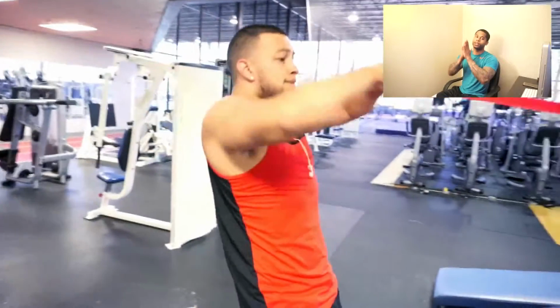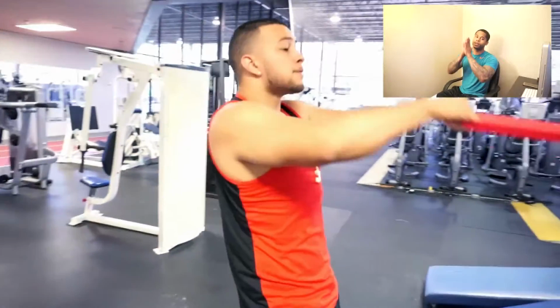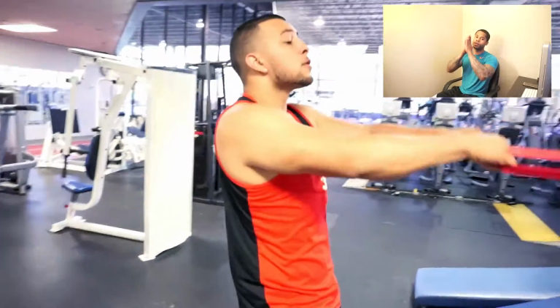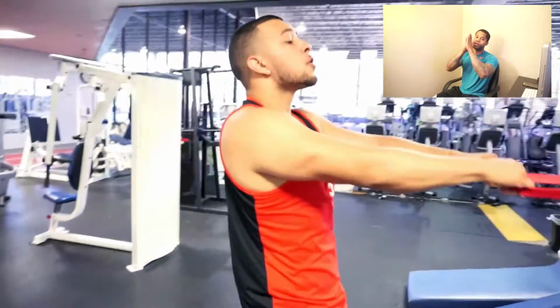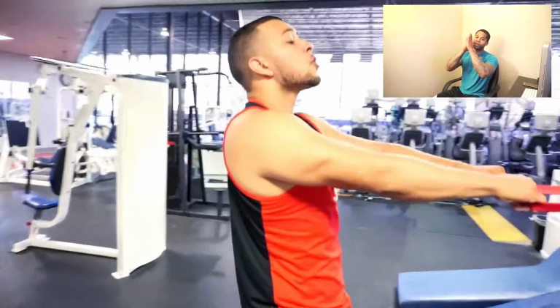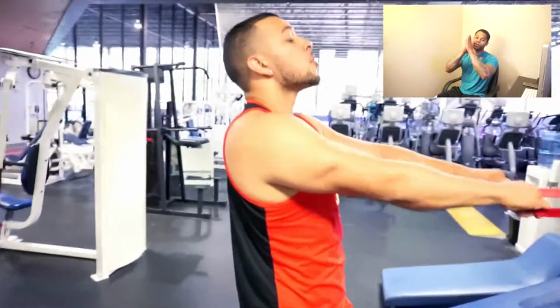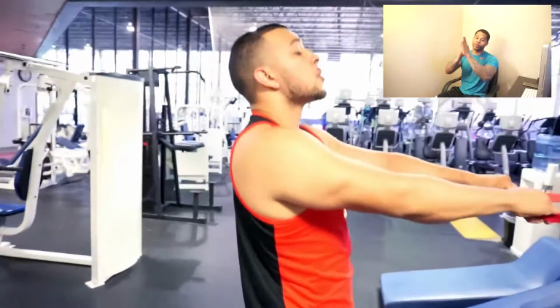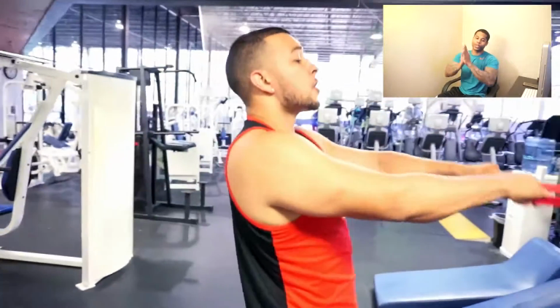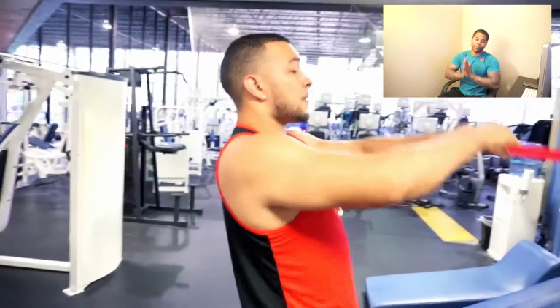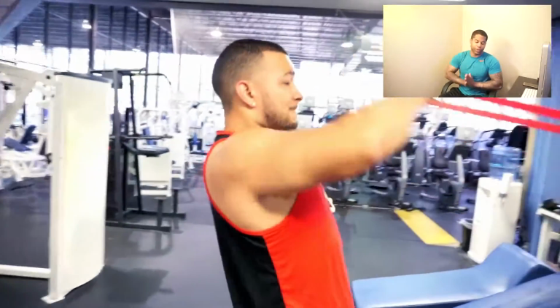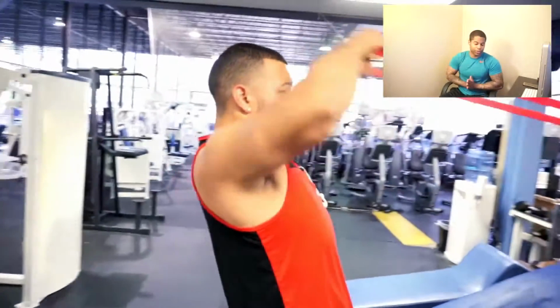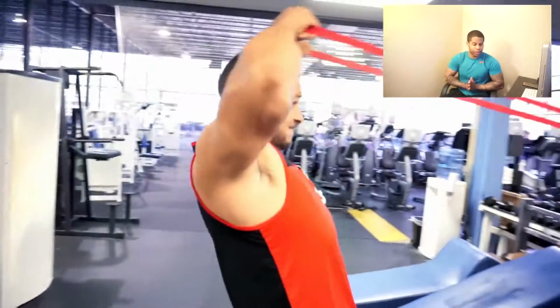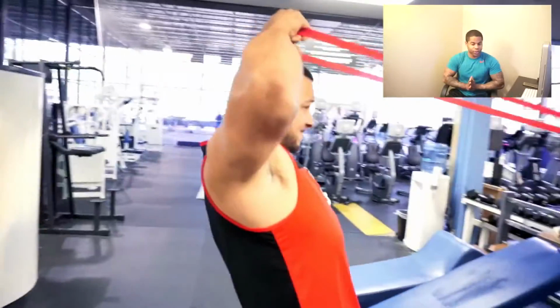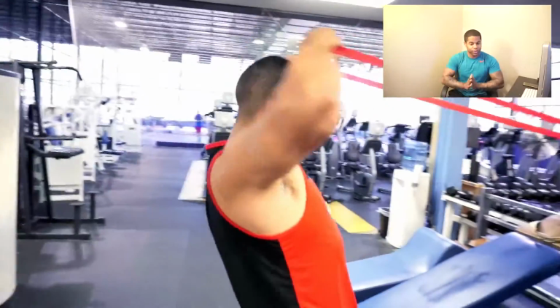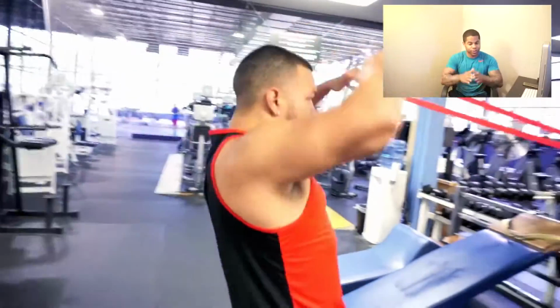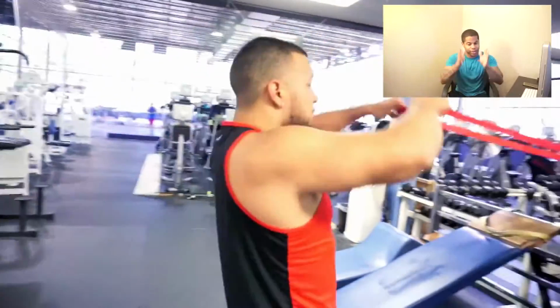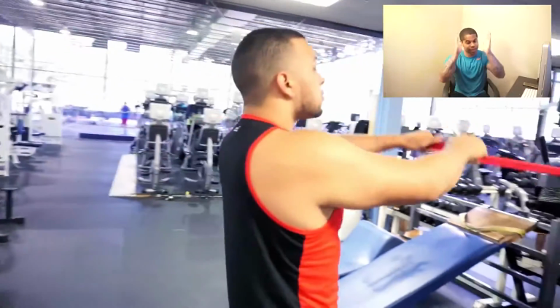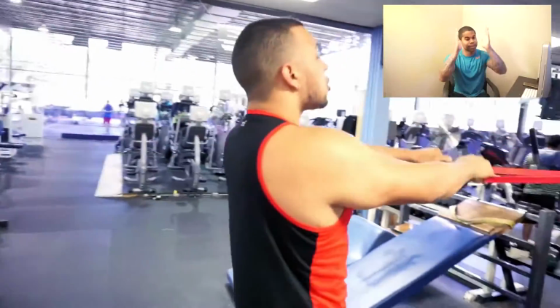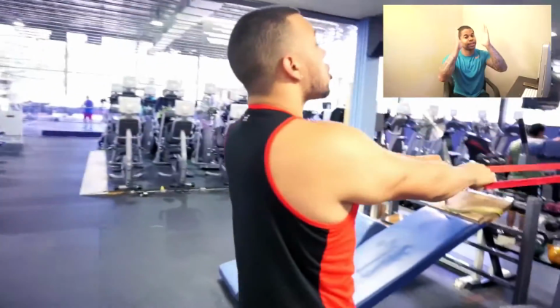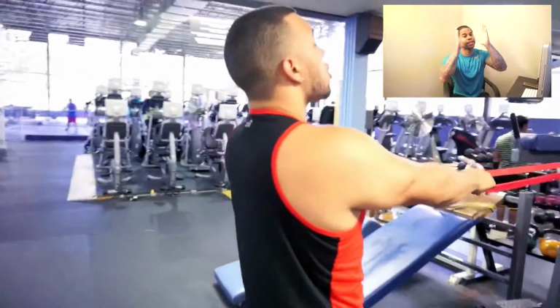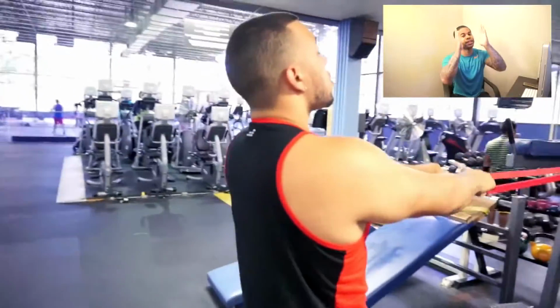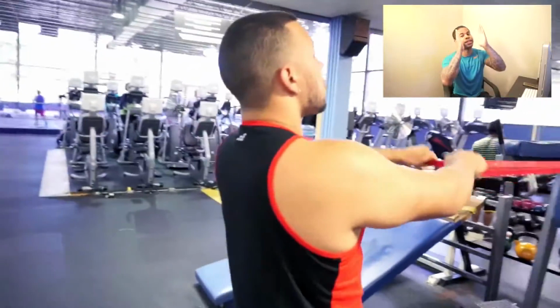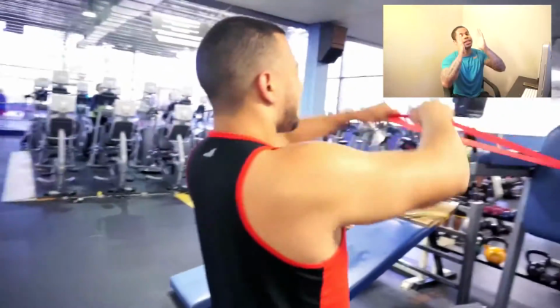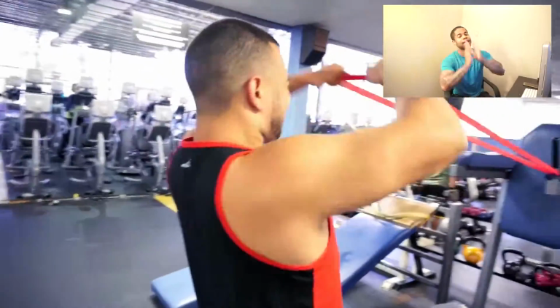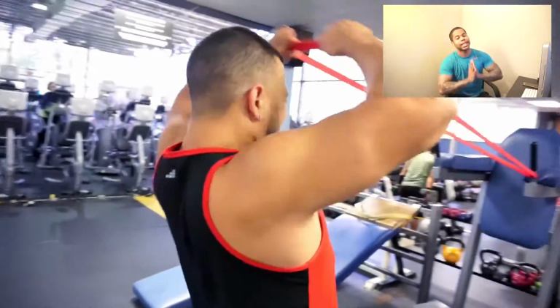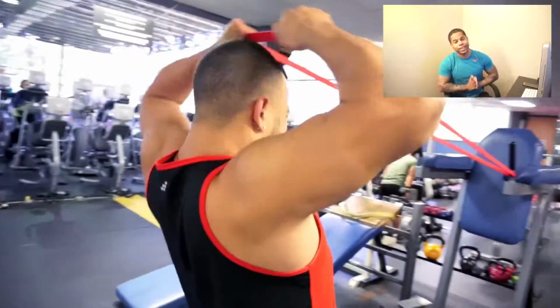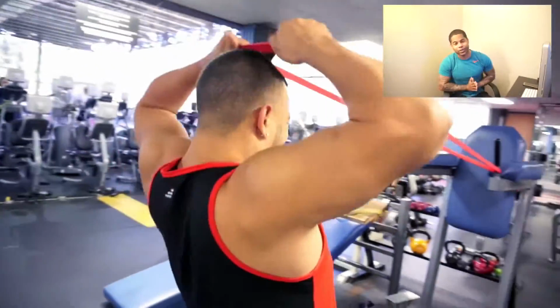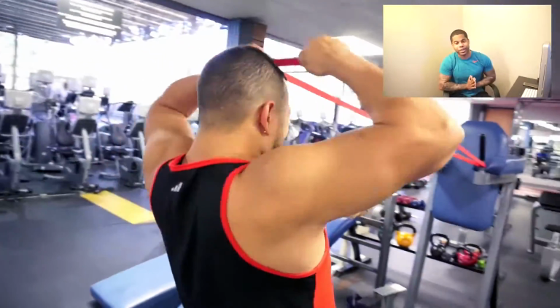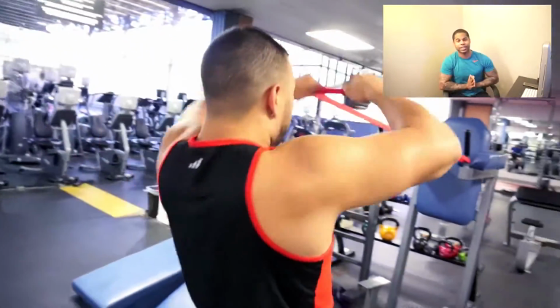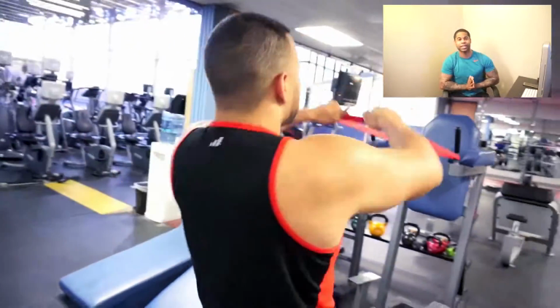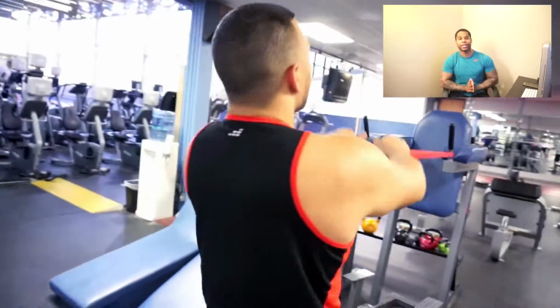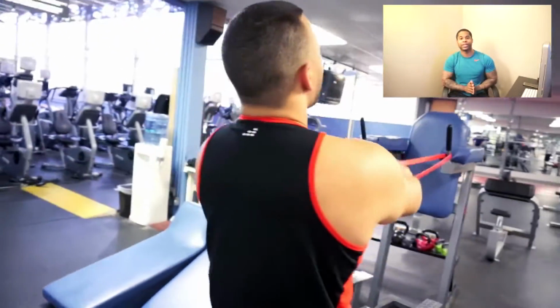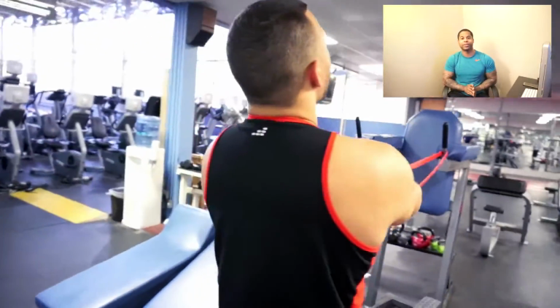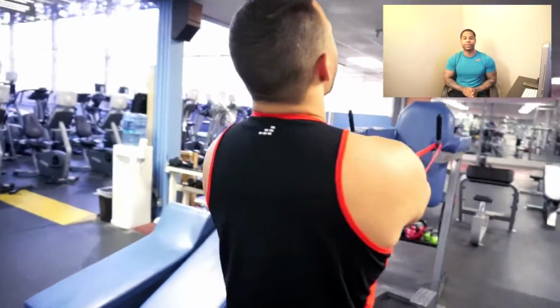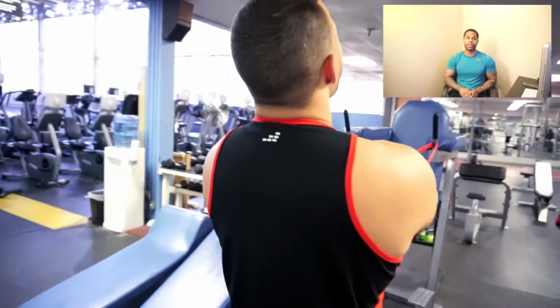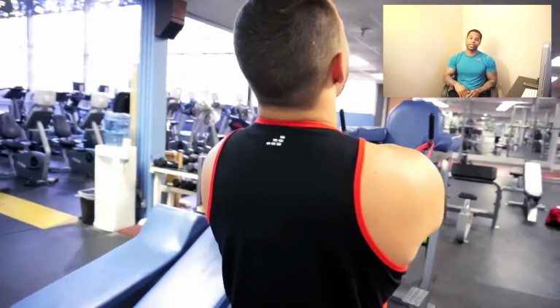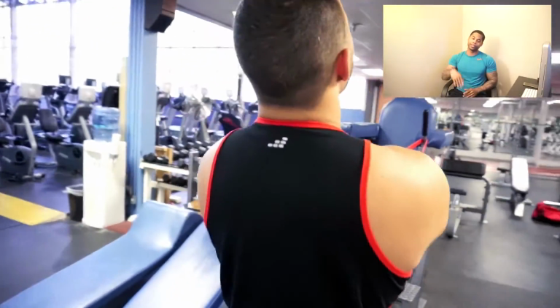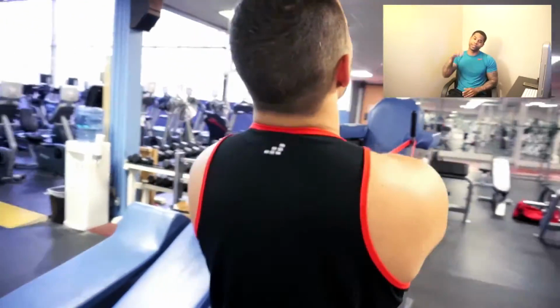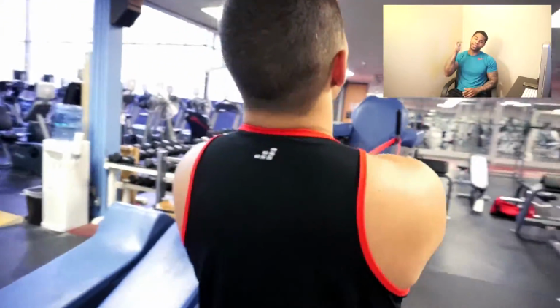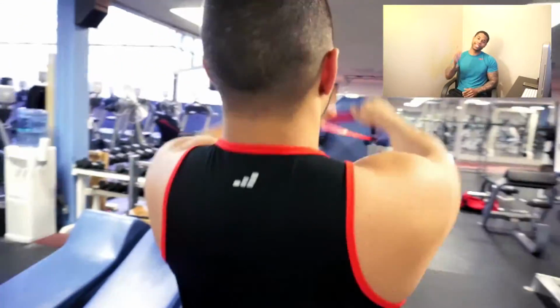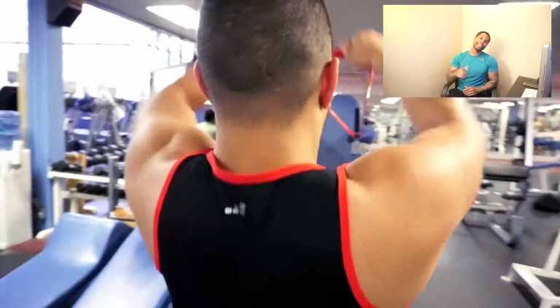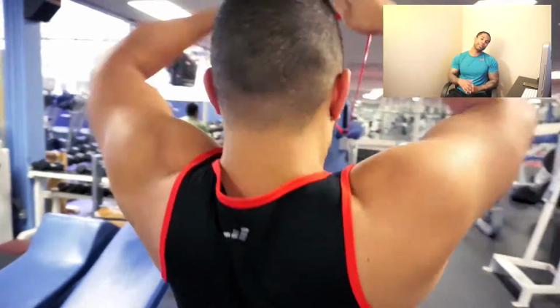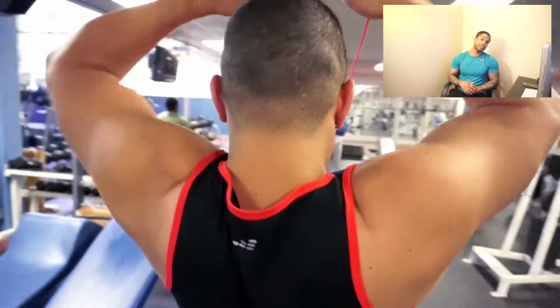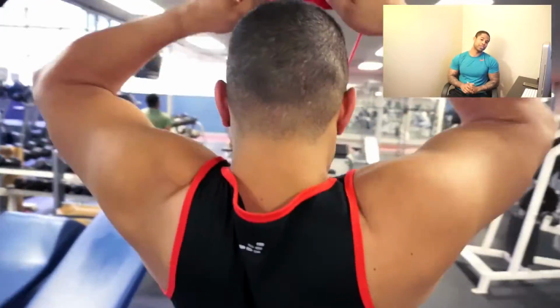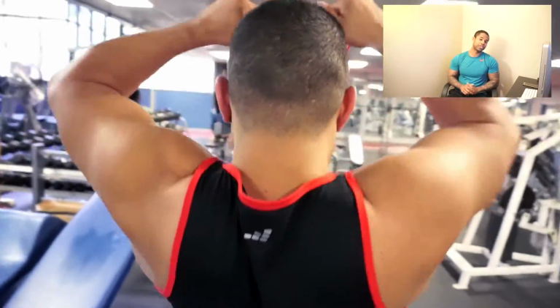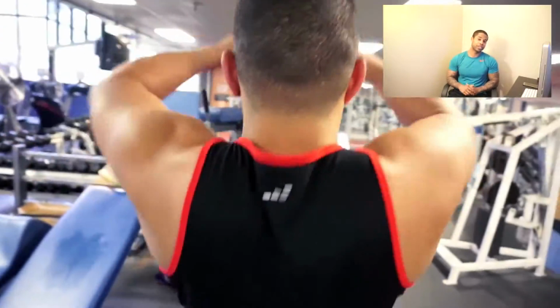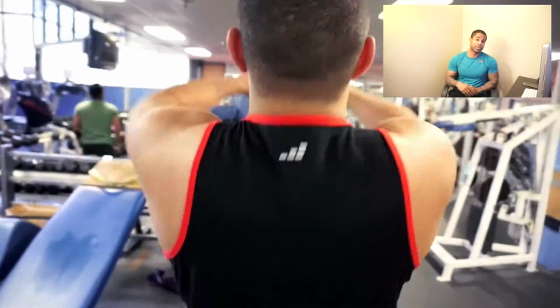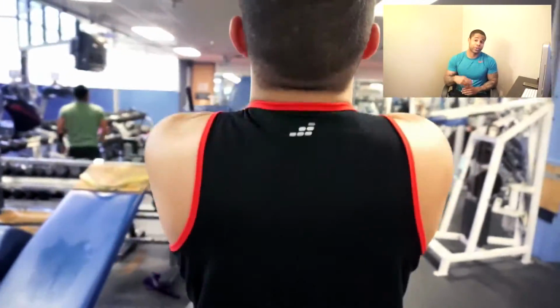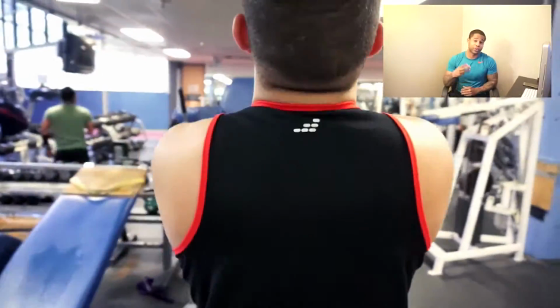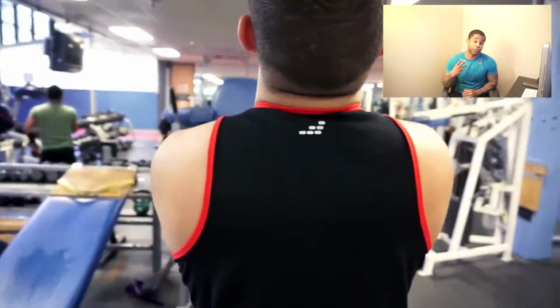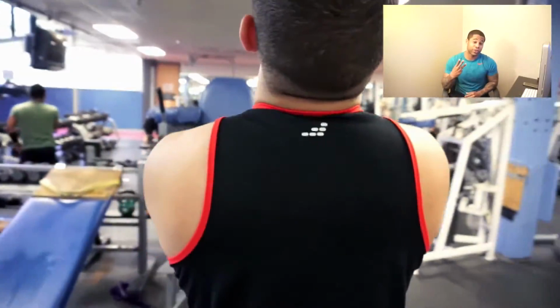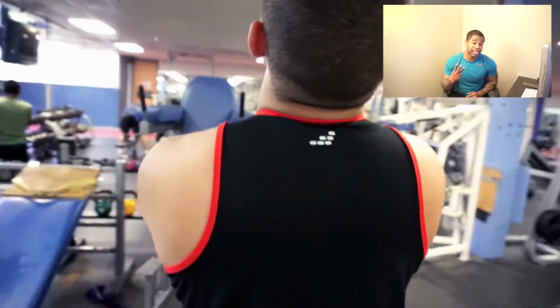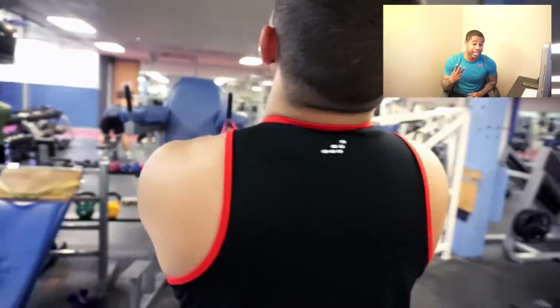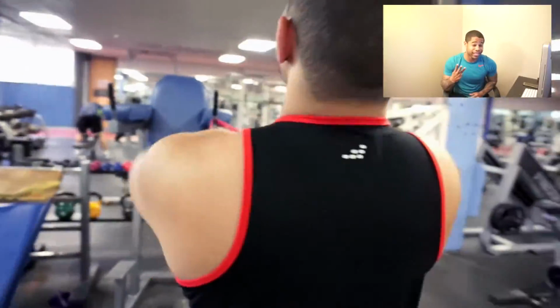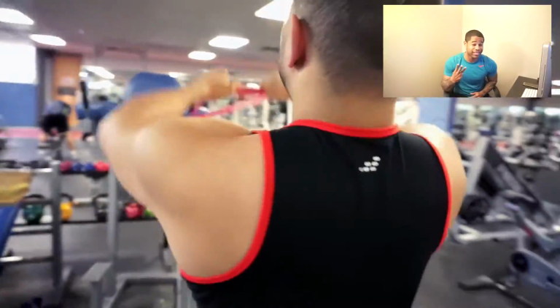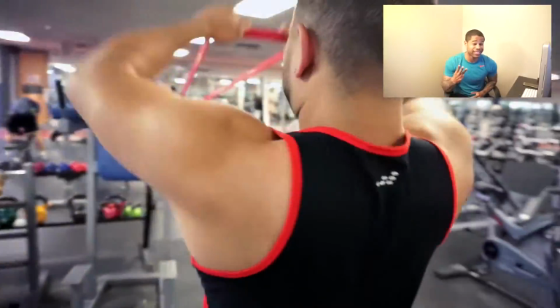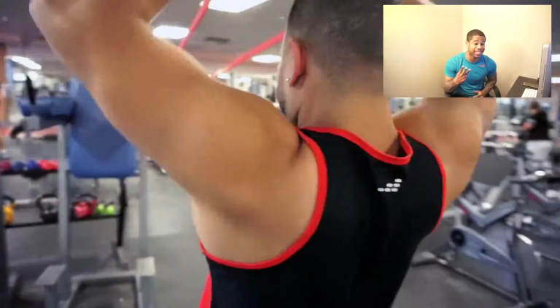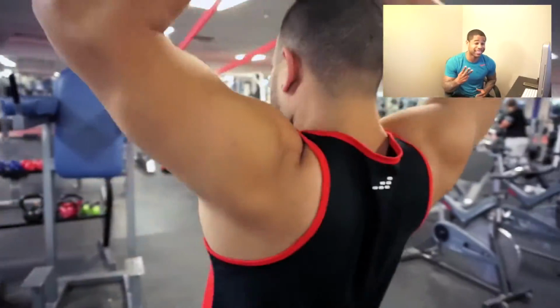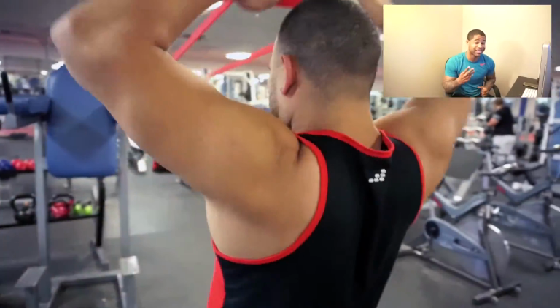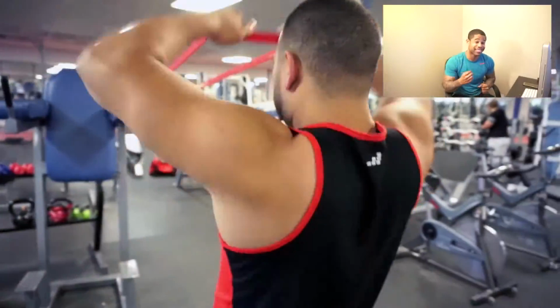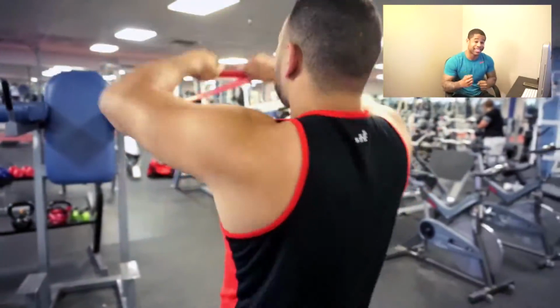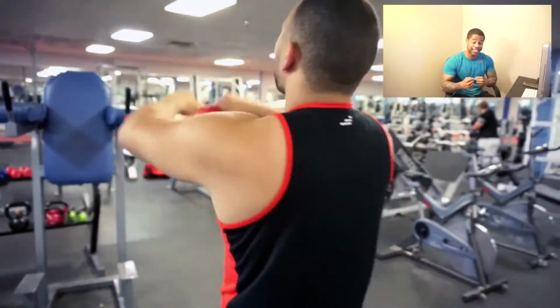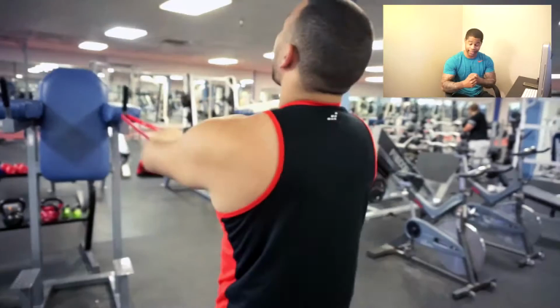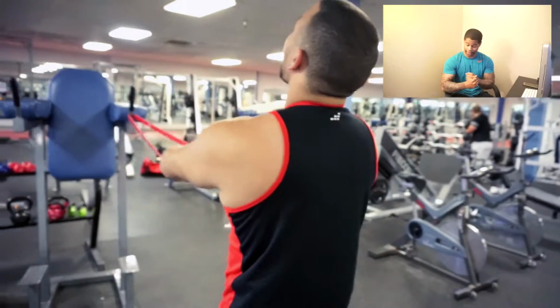What up YouTube, a train checking in with y'all today. I'm gonna show y'all three exercises to get the shoulders.